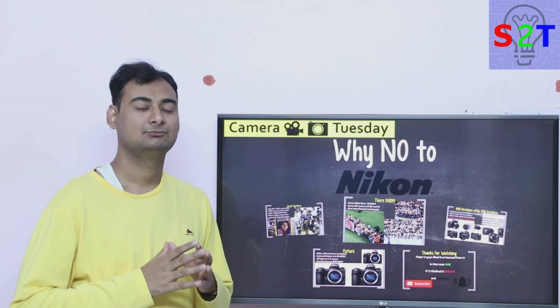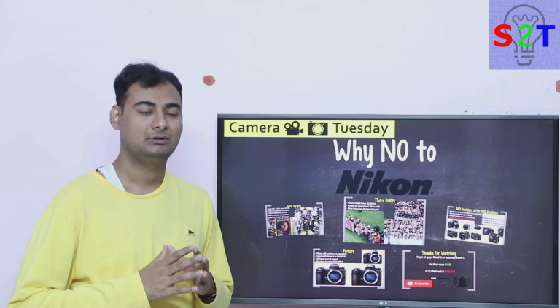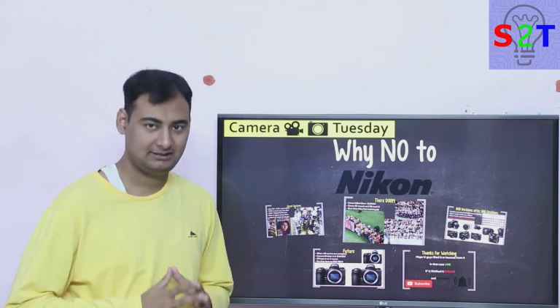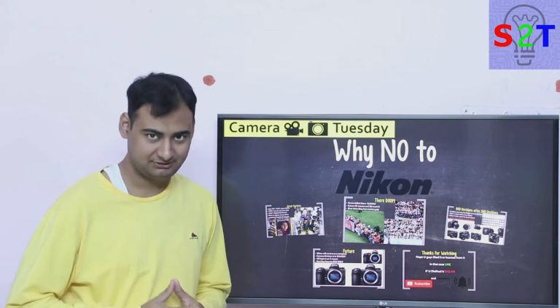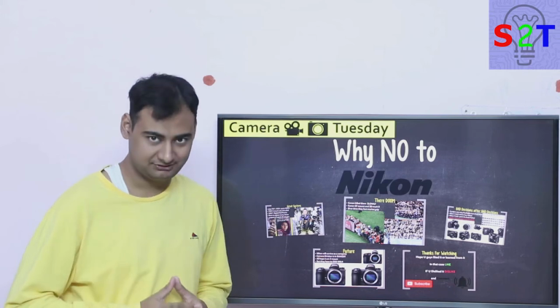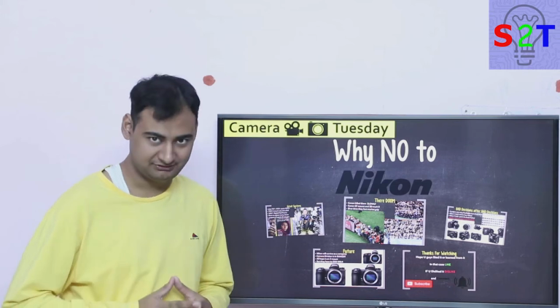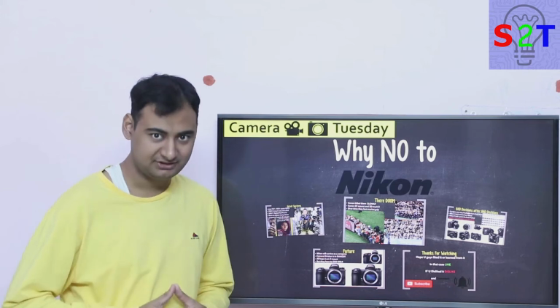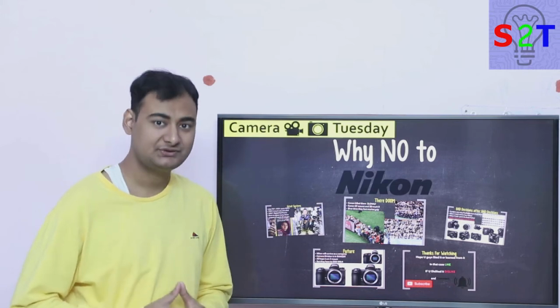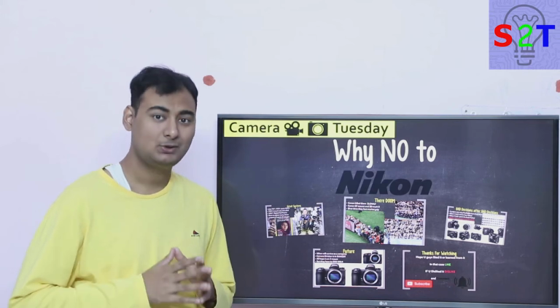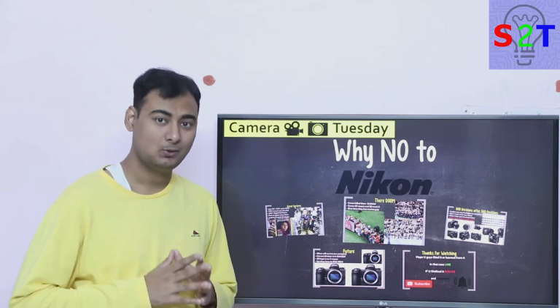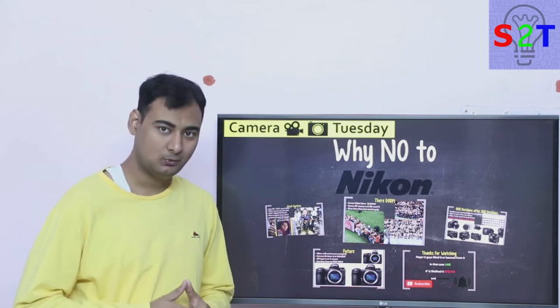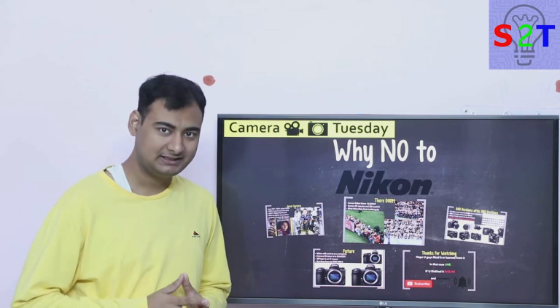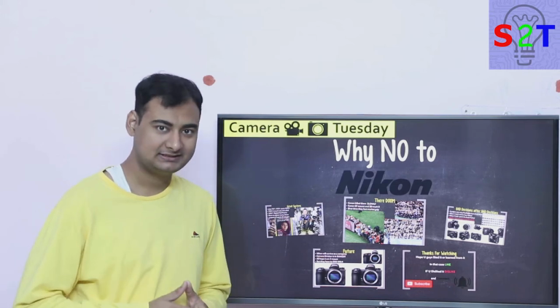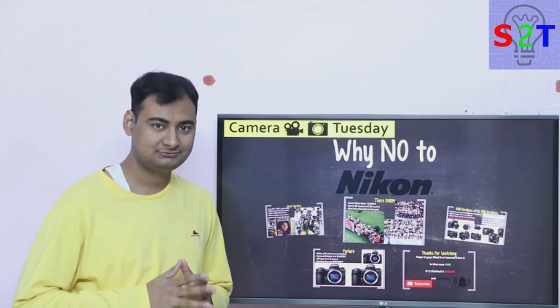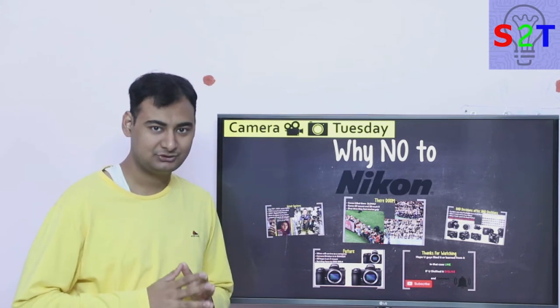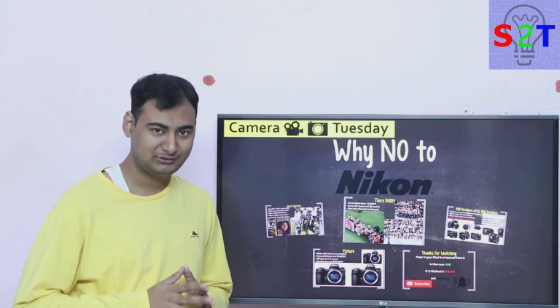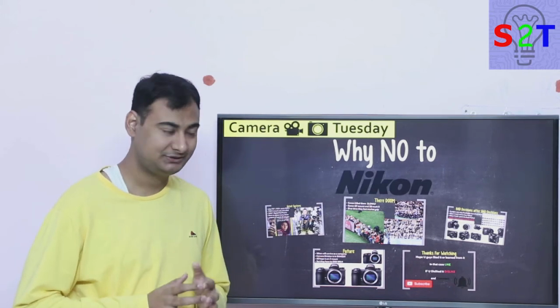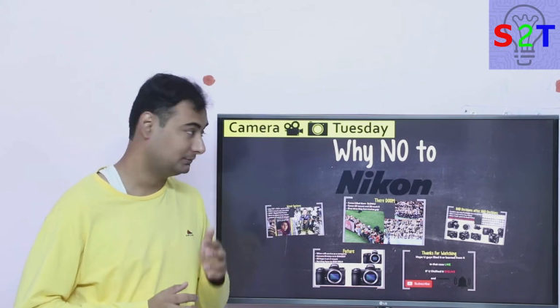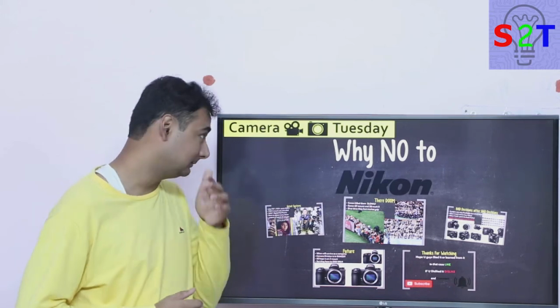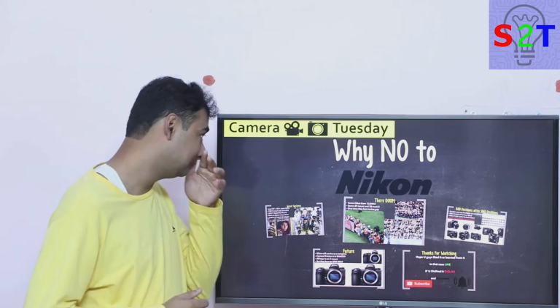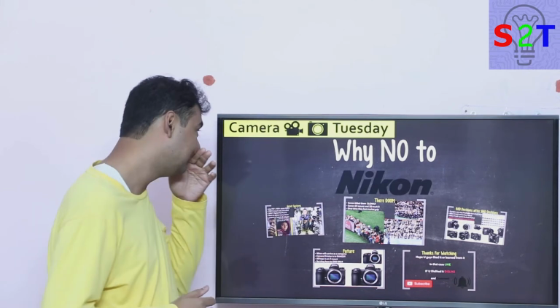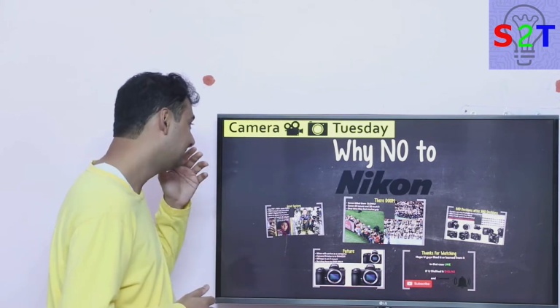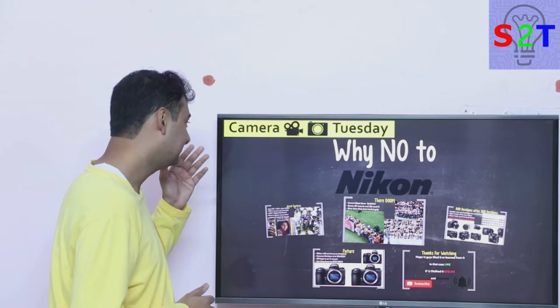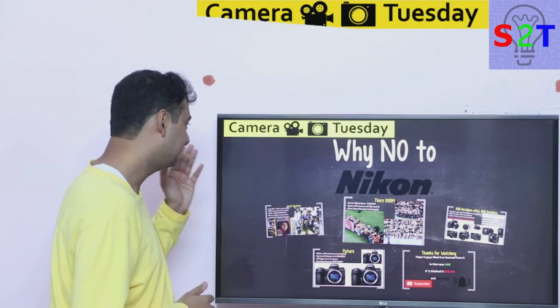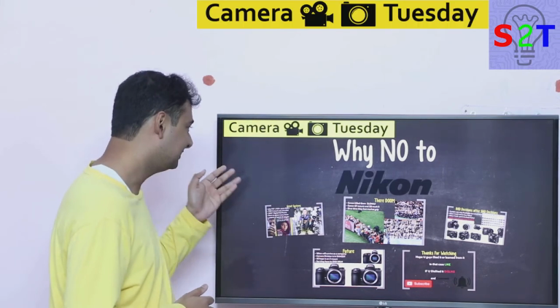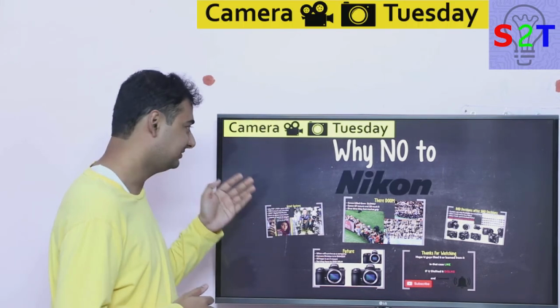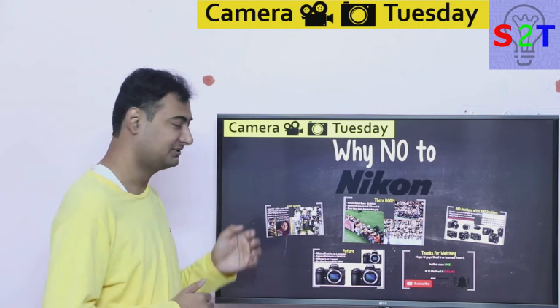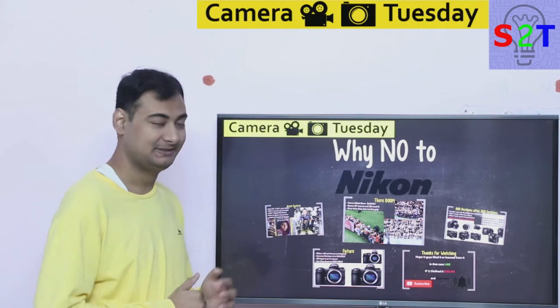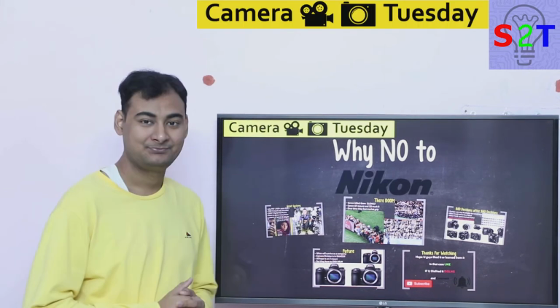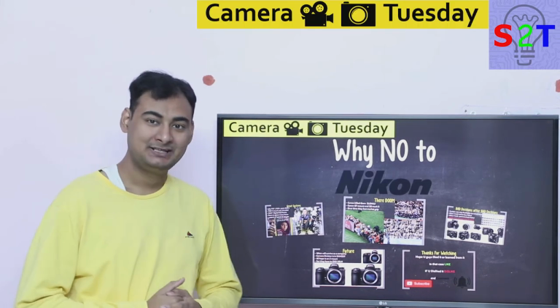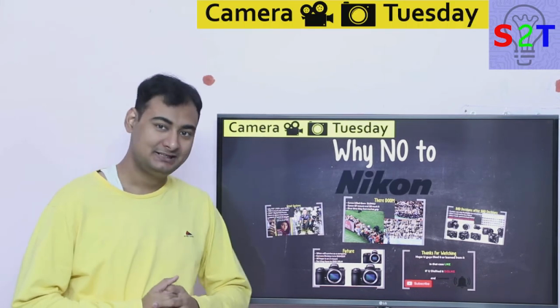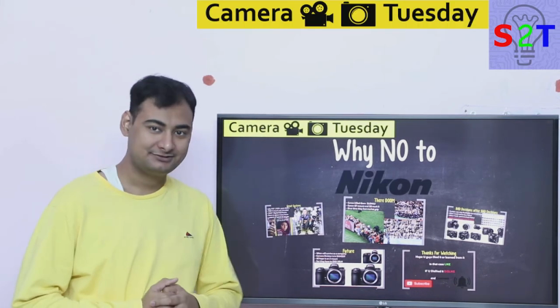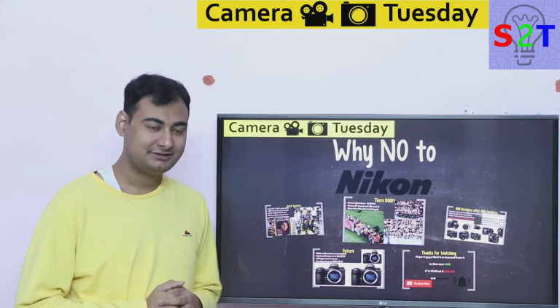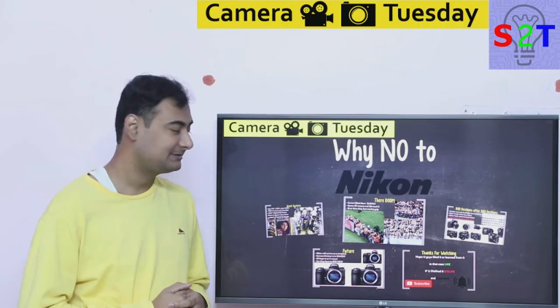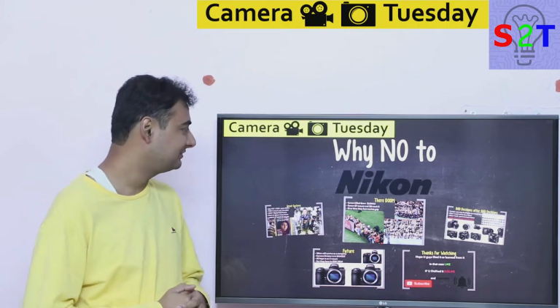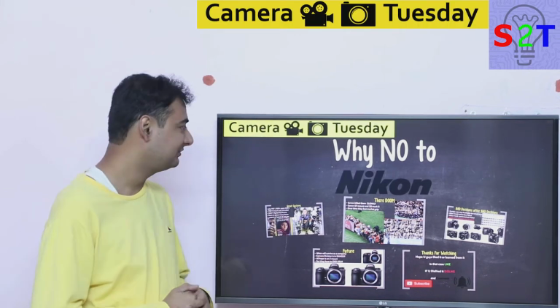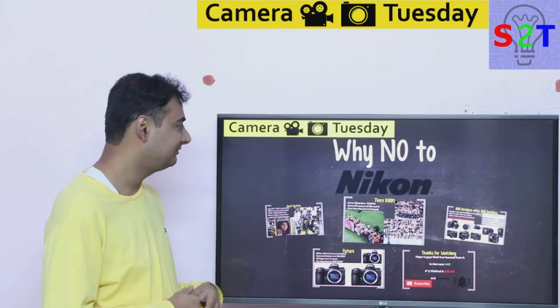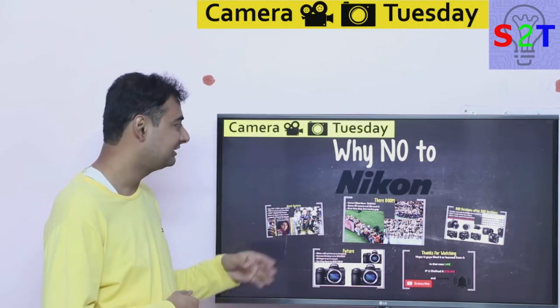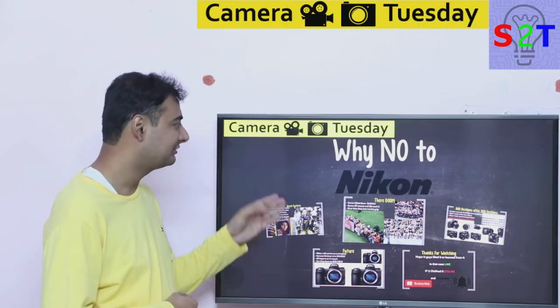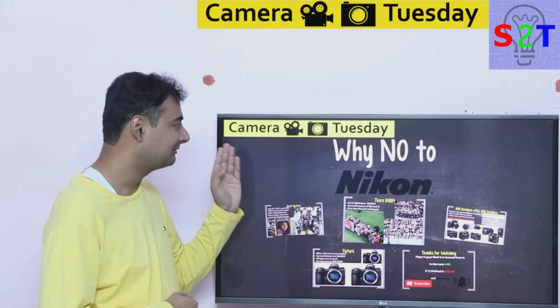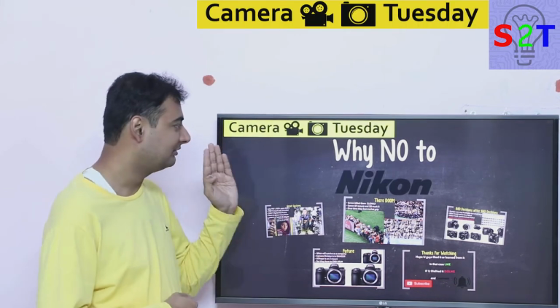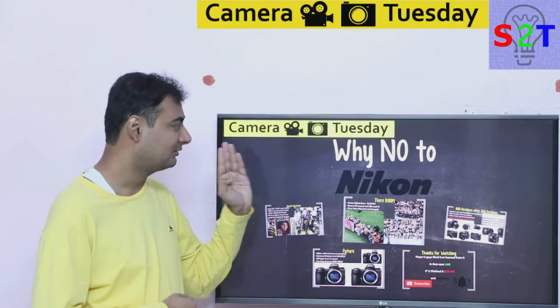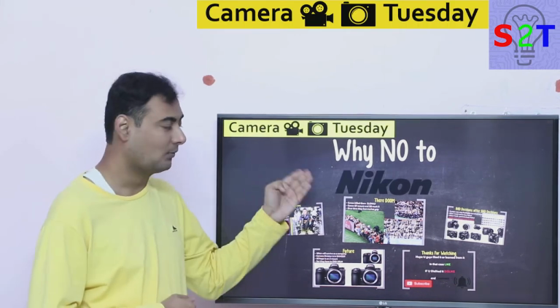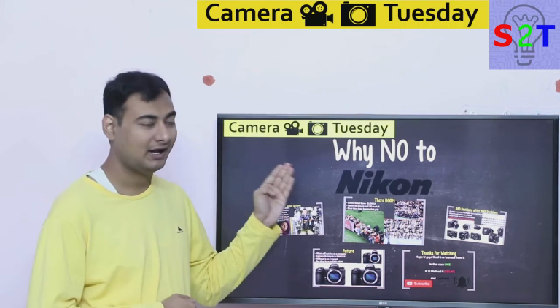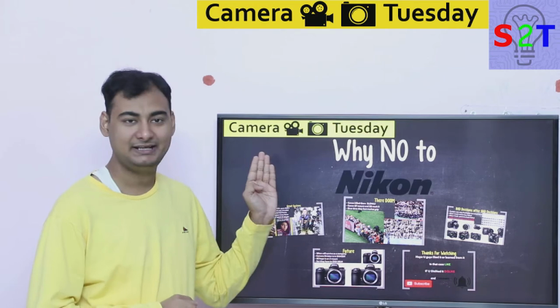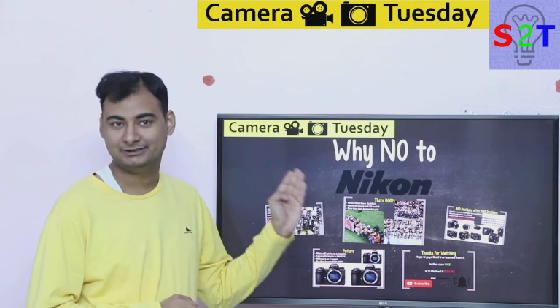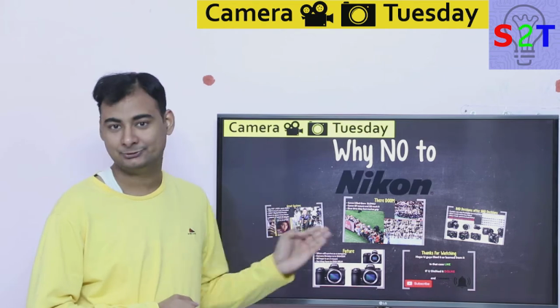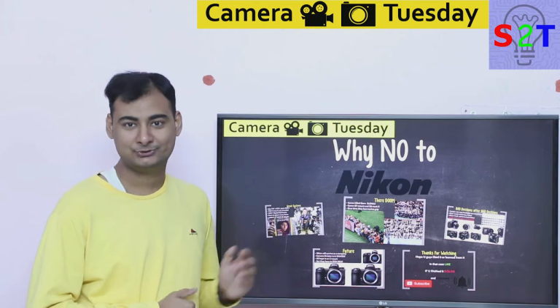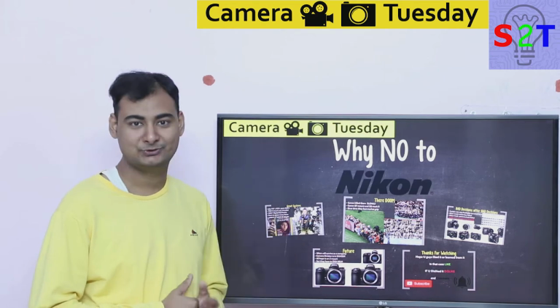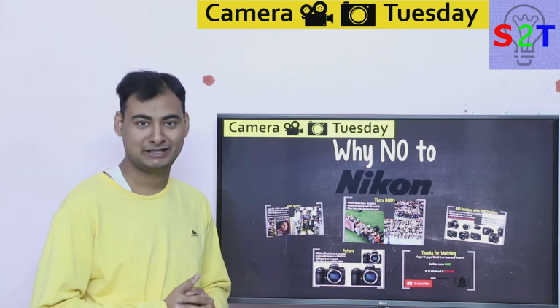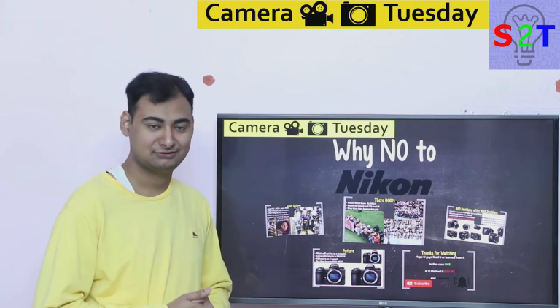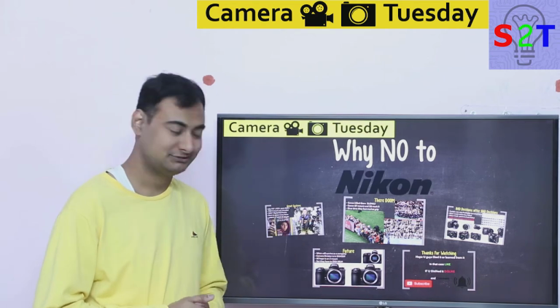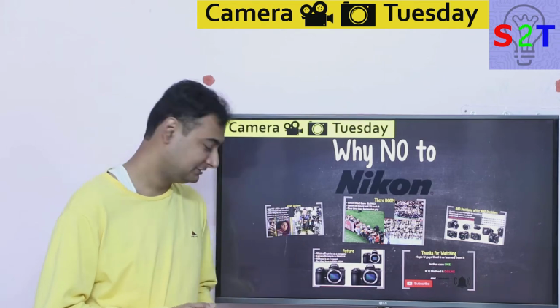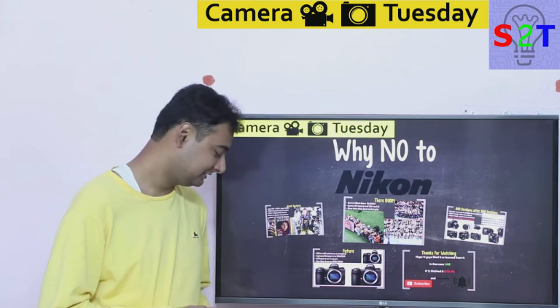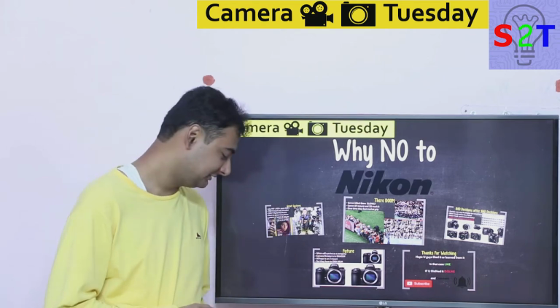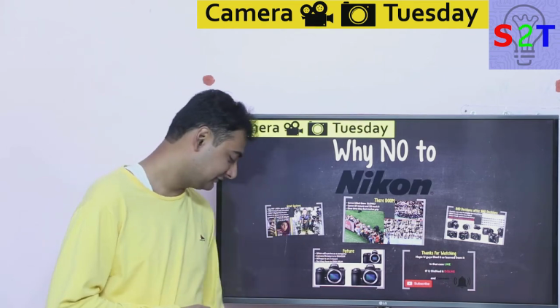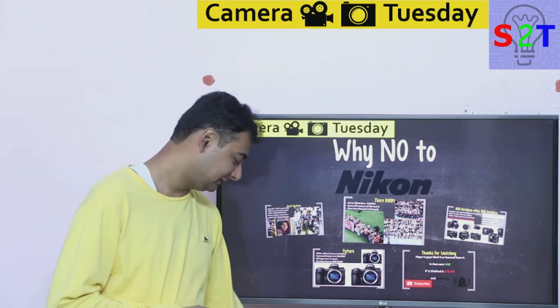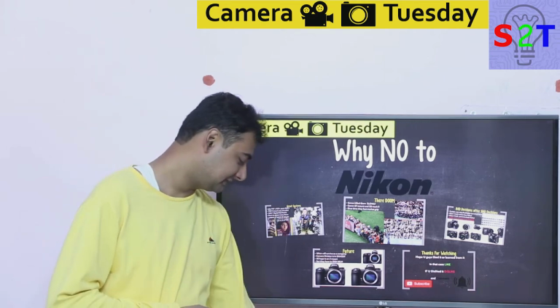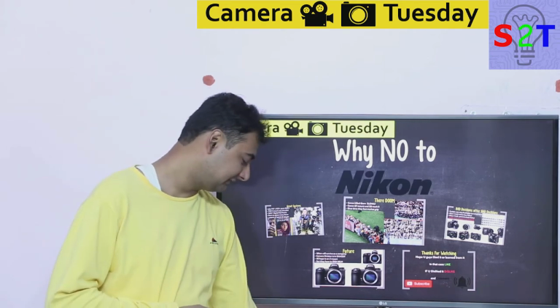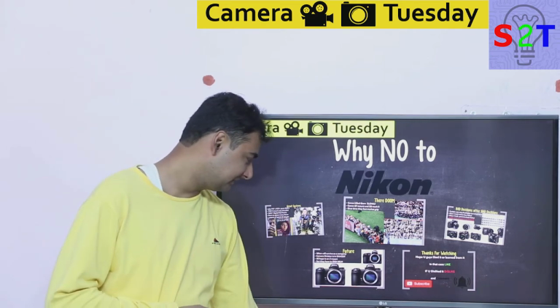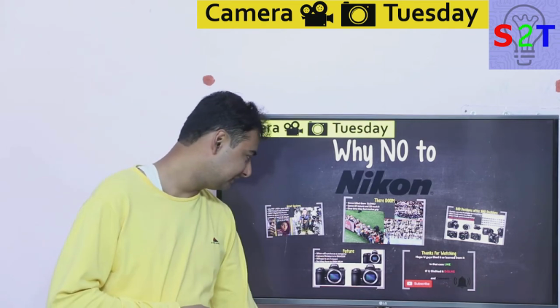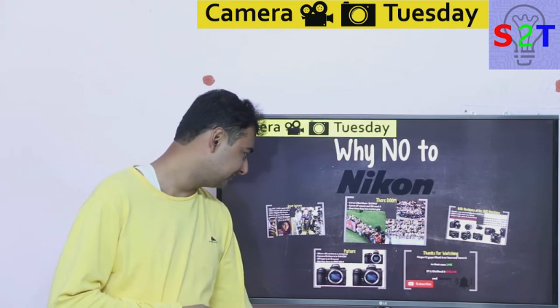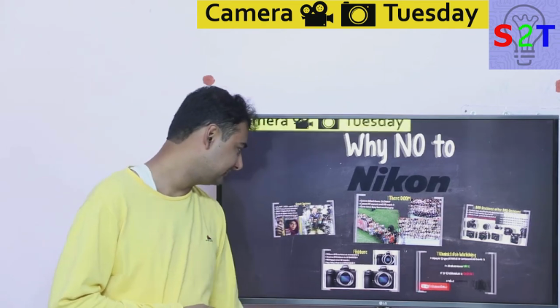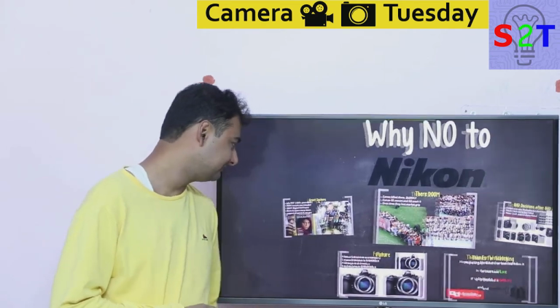Hello YouTube viewers, welcome to my show Camera Tuesday. In today's episode we're going to talk about why no to Nikon. So let's dive right into it.